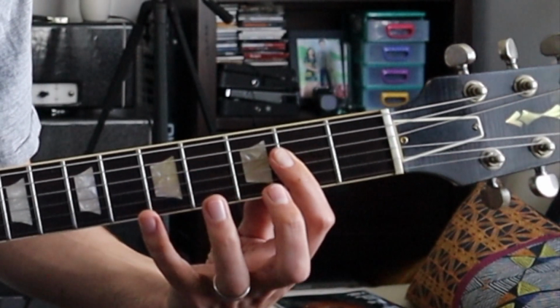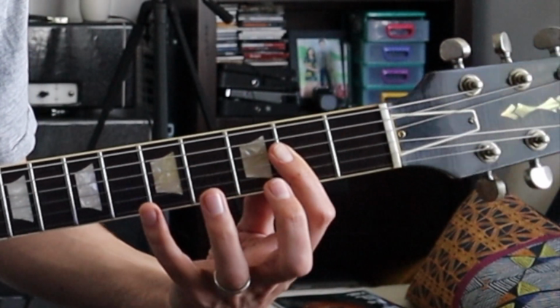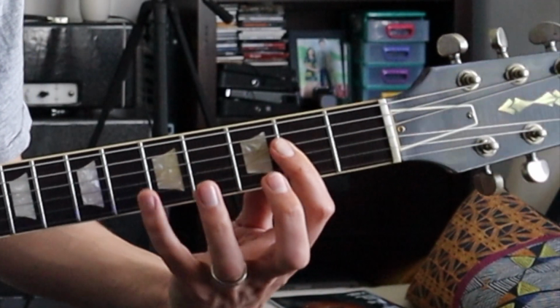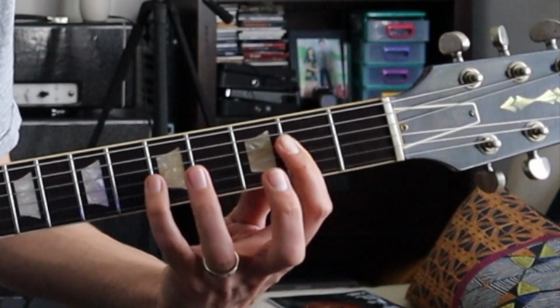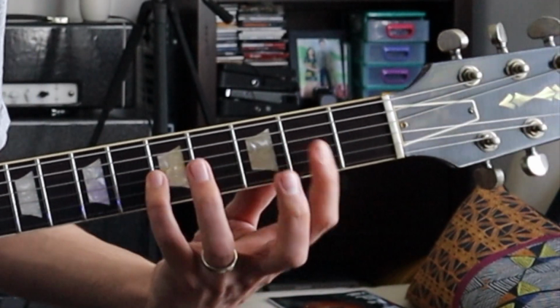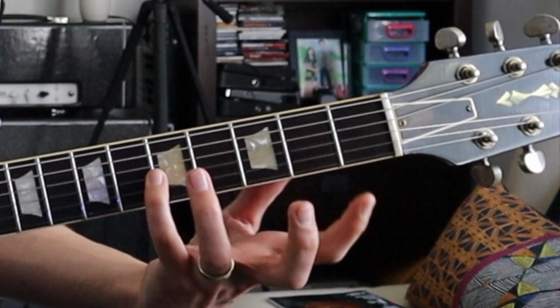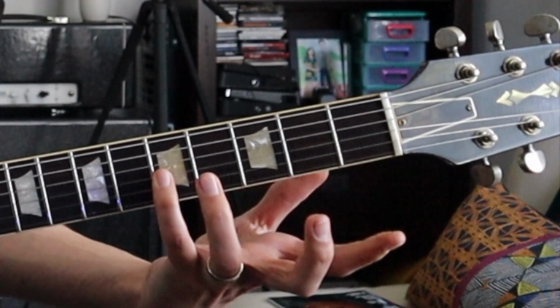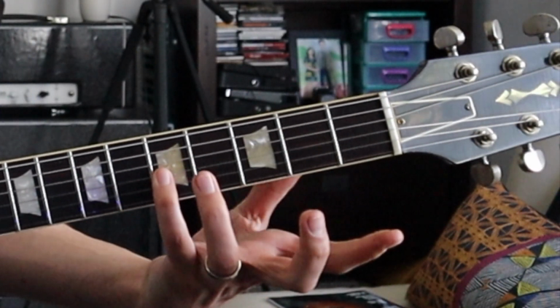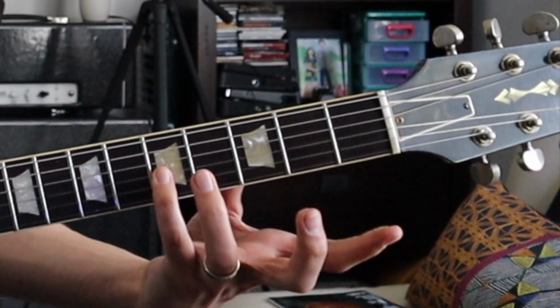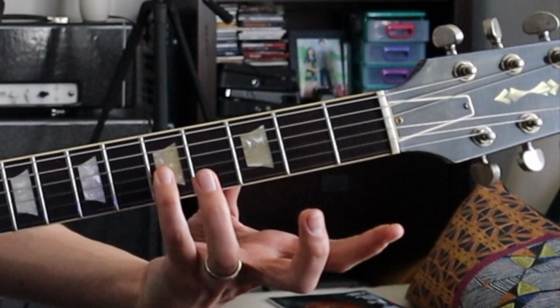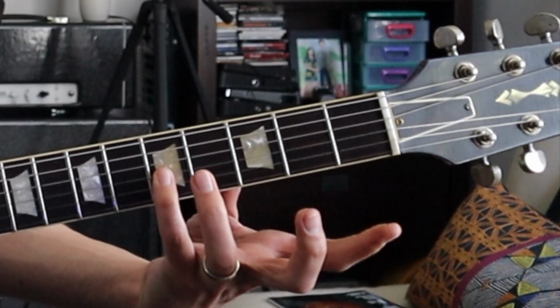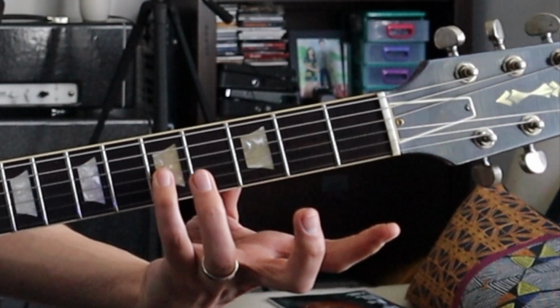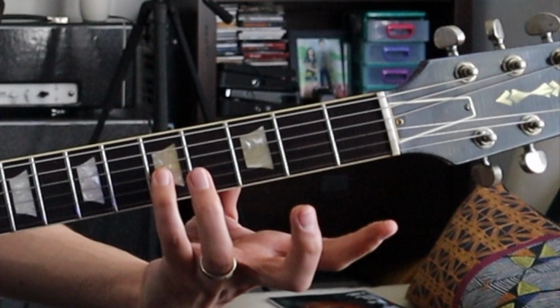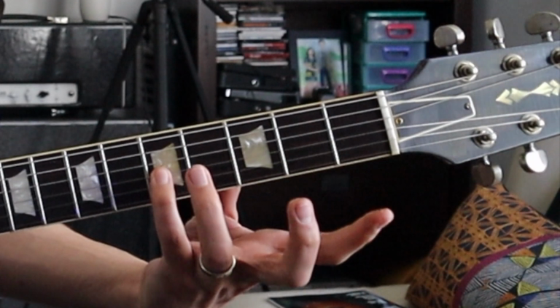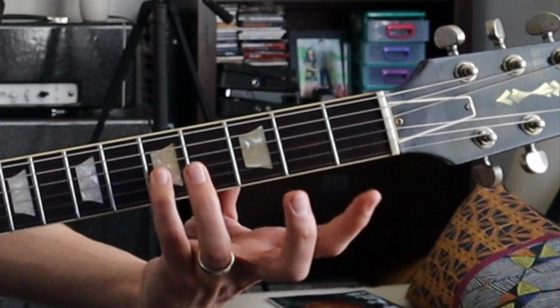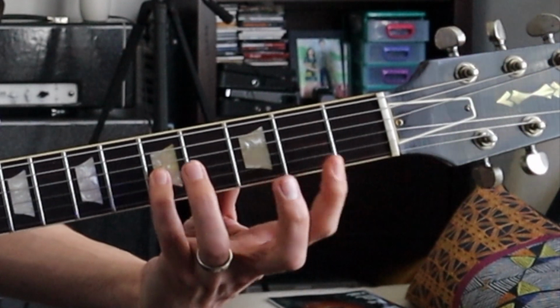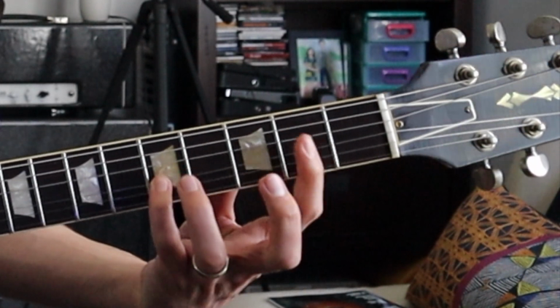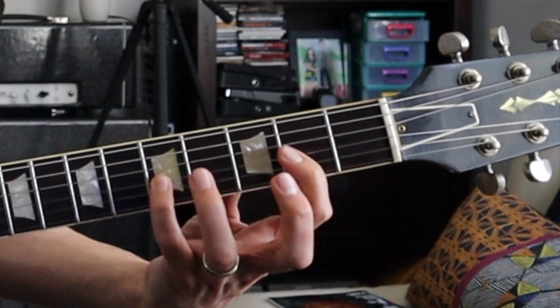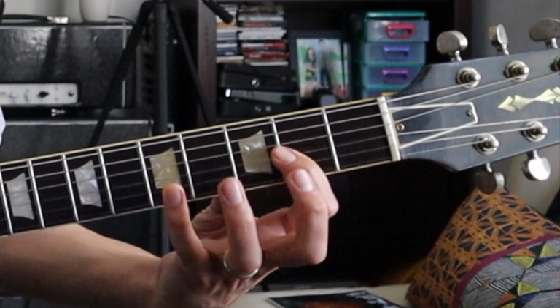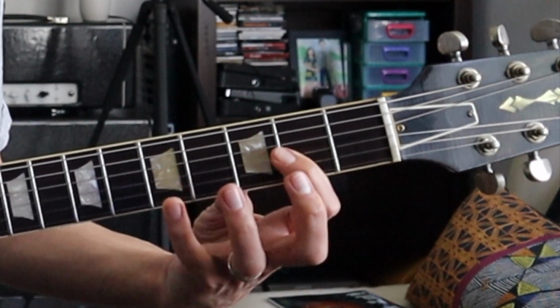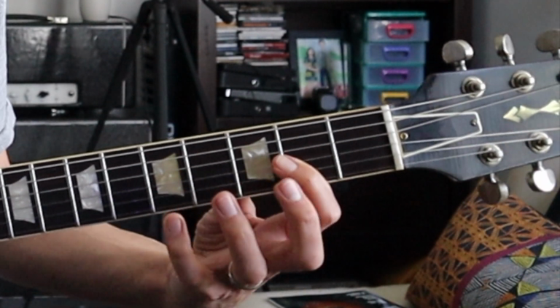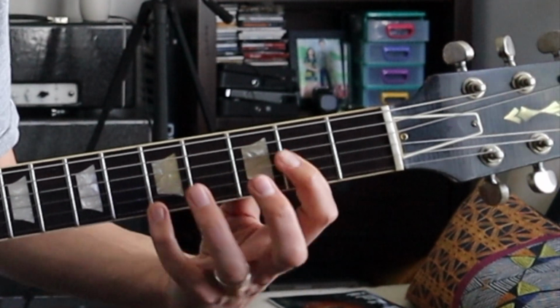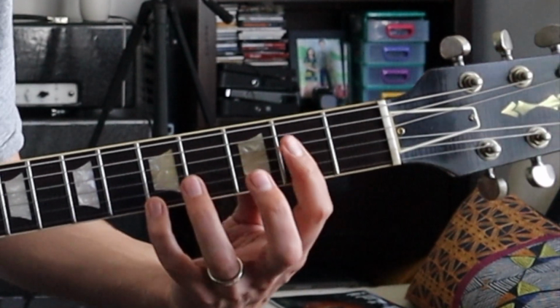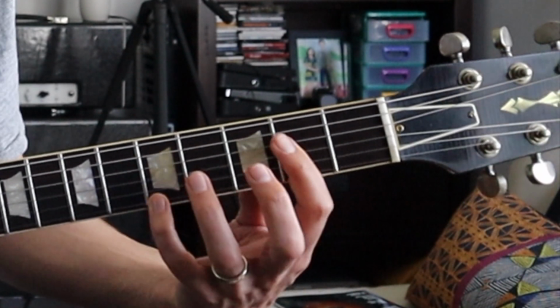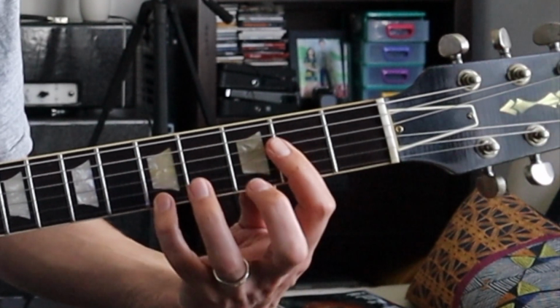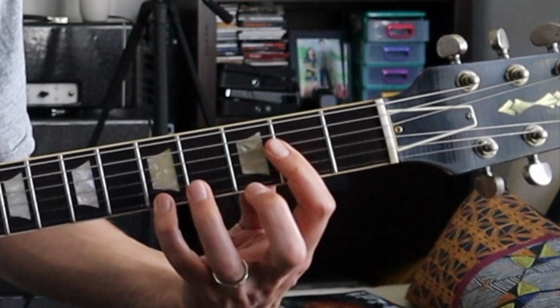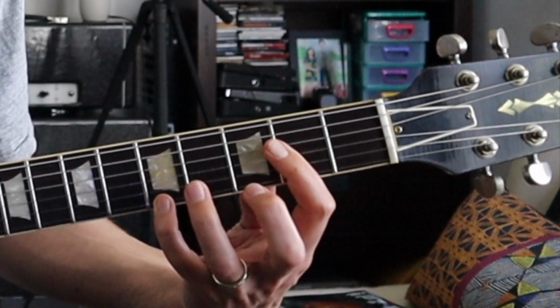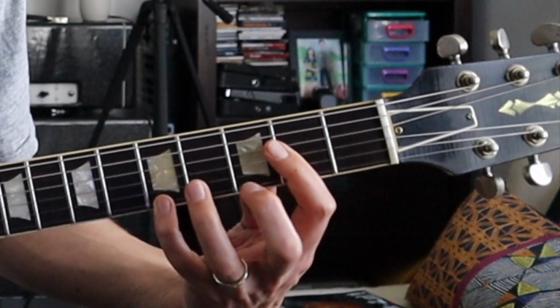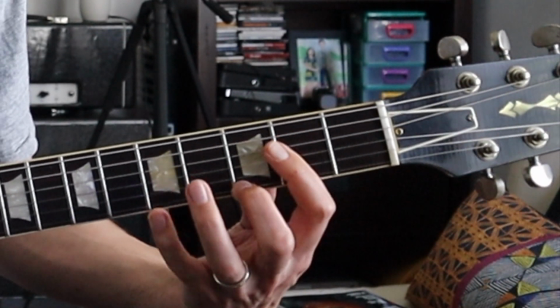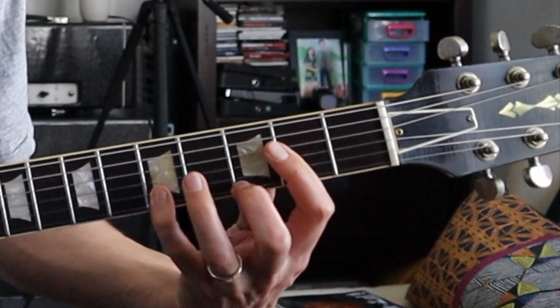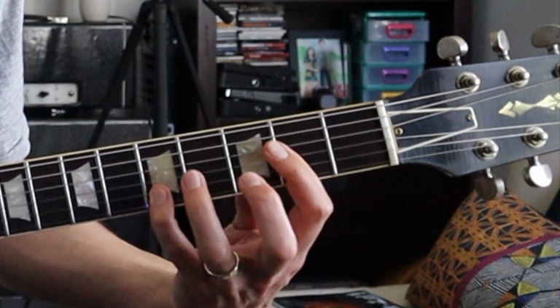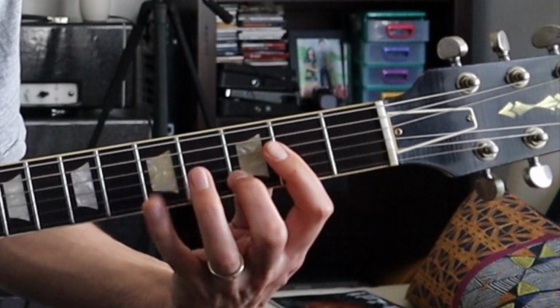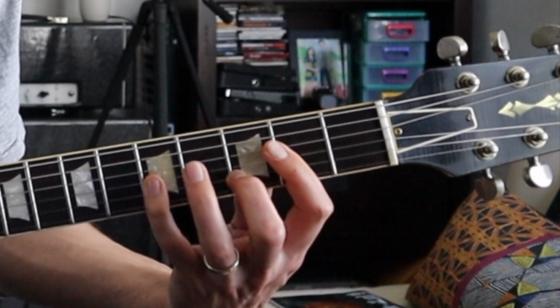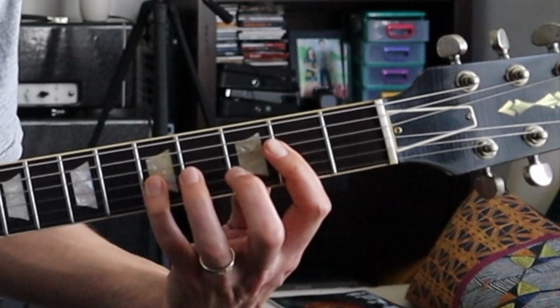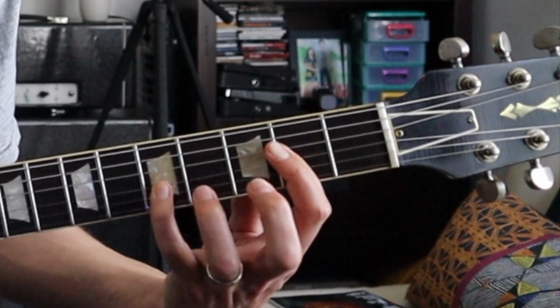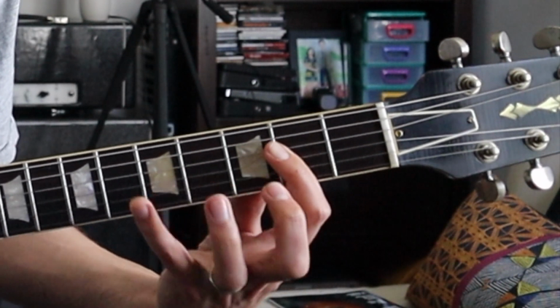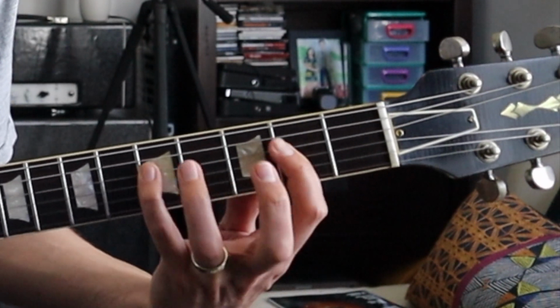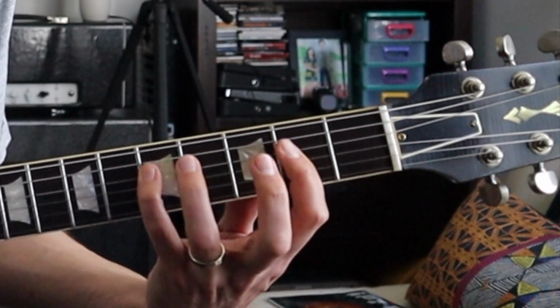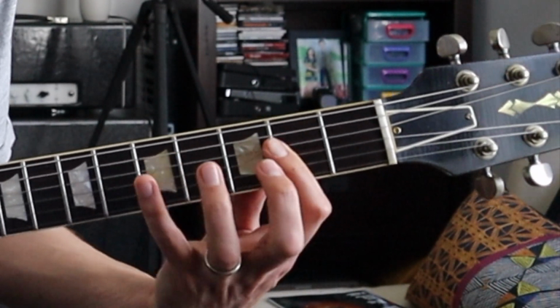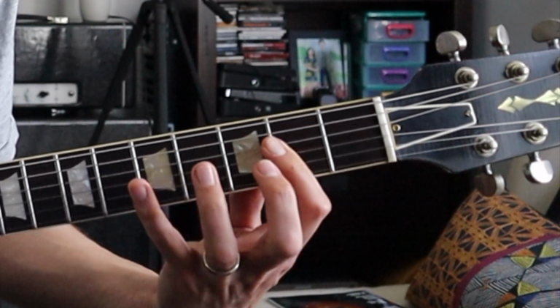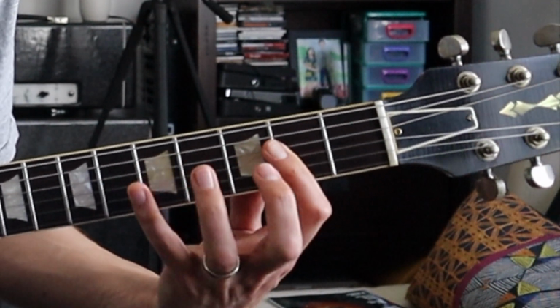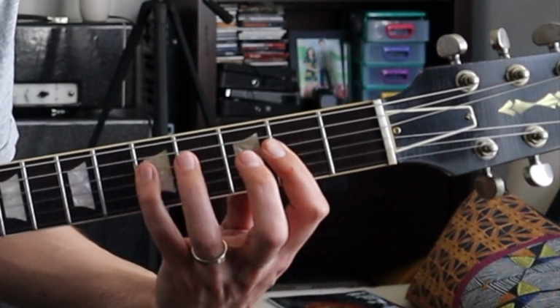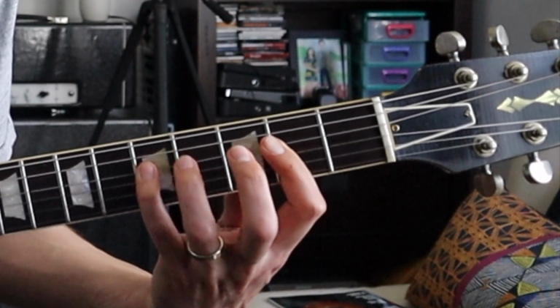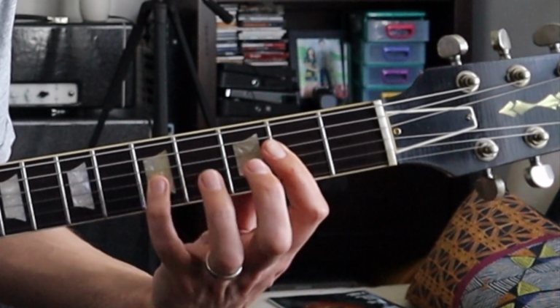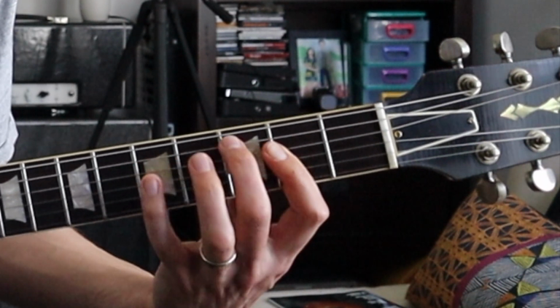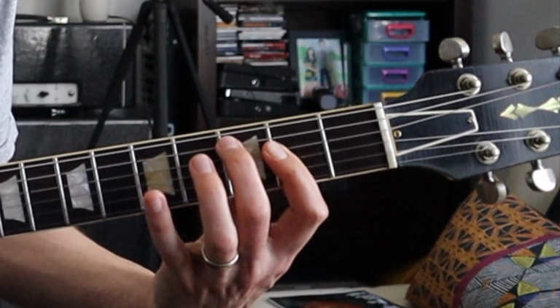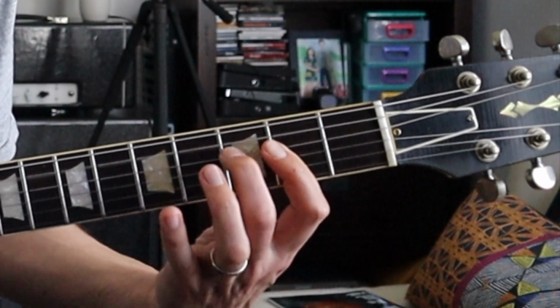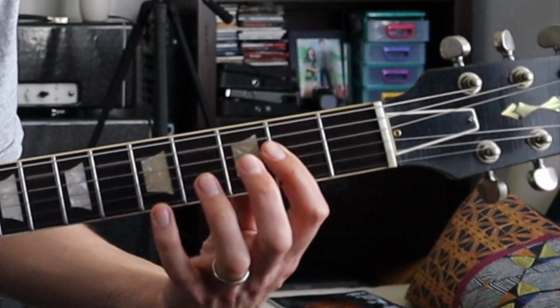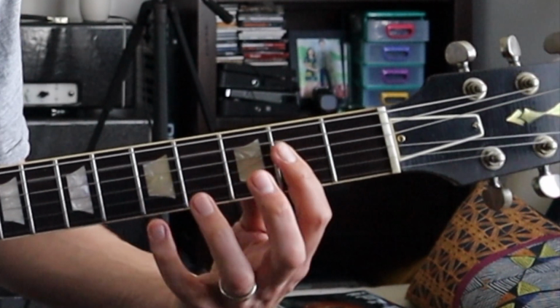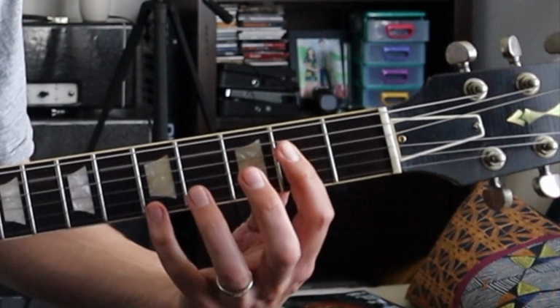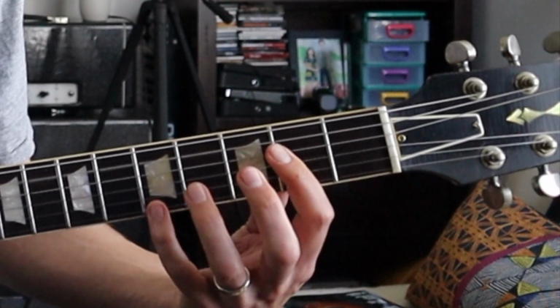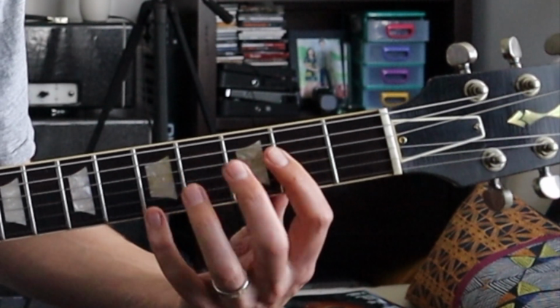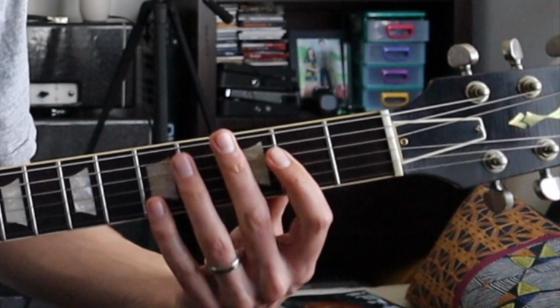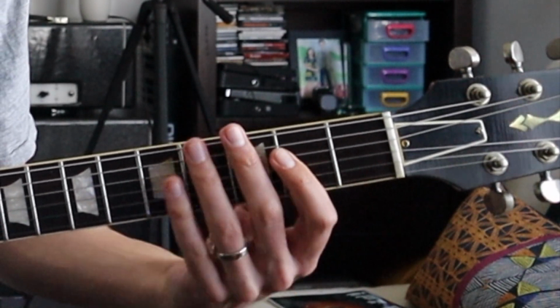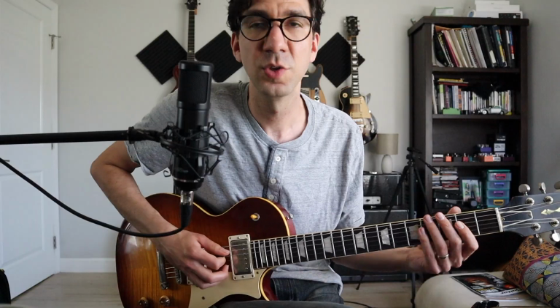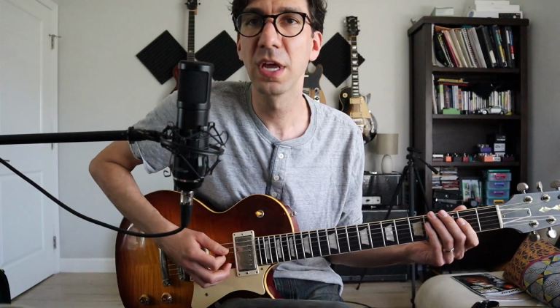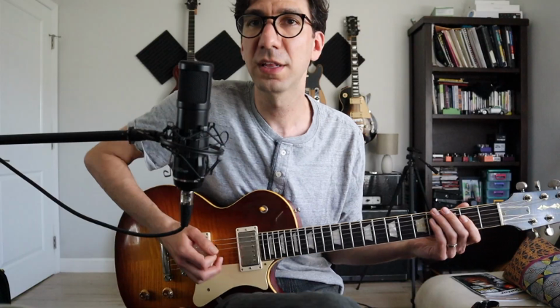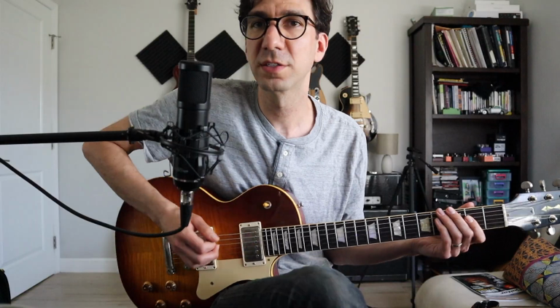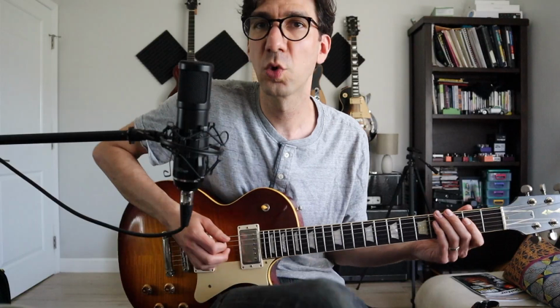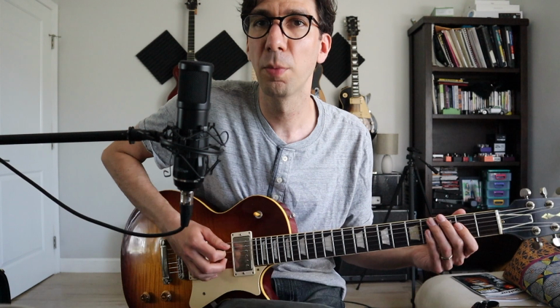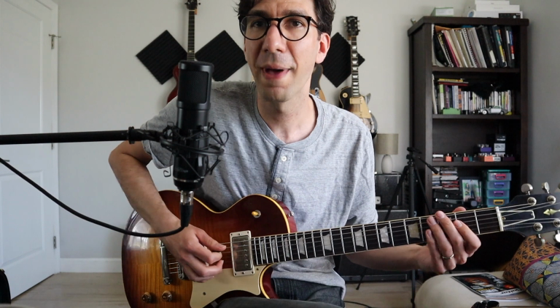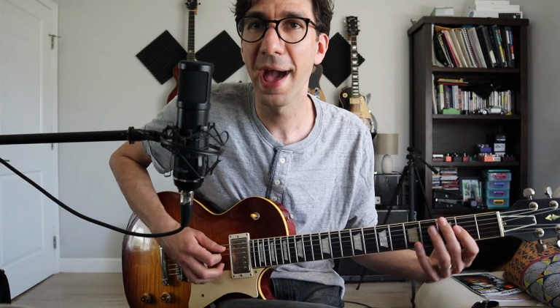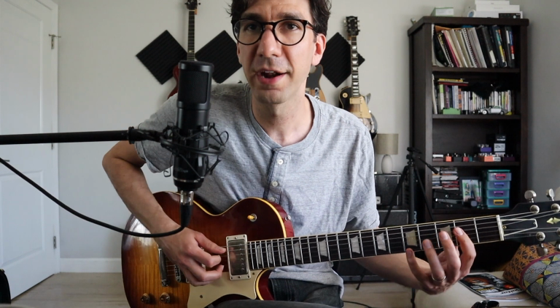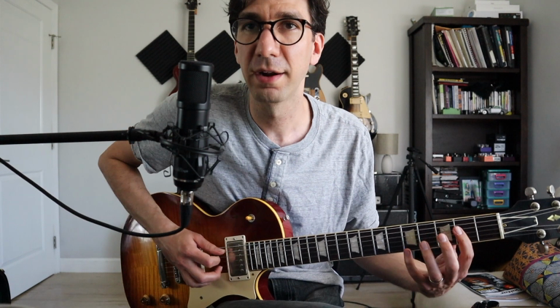You can give a little bend to that C too. So you can get this cool pattern.